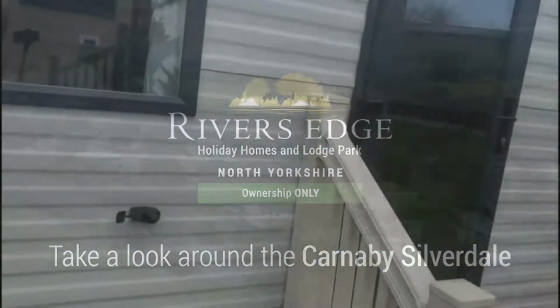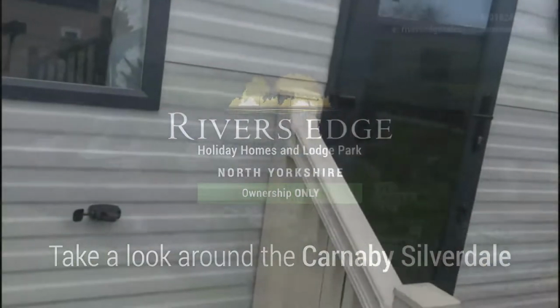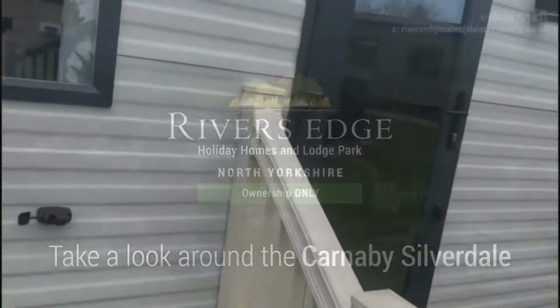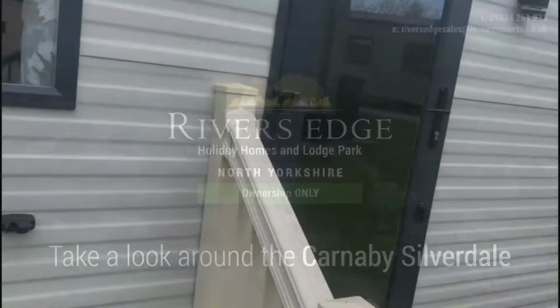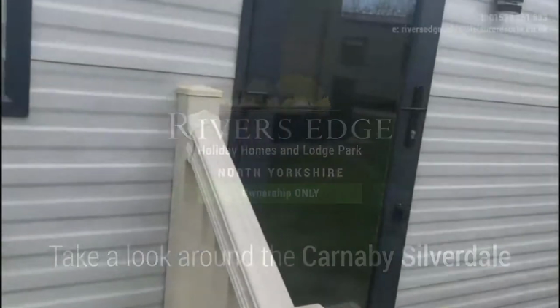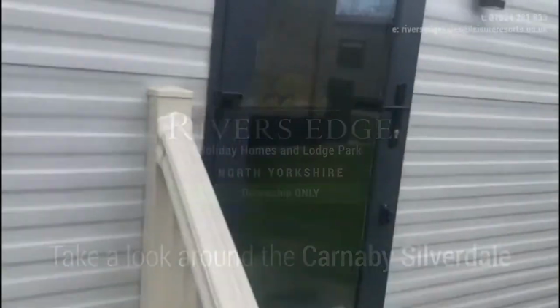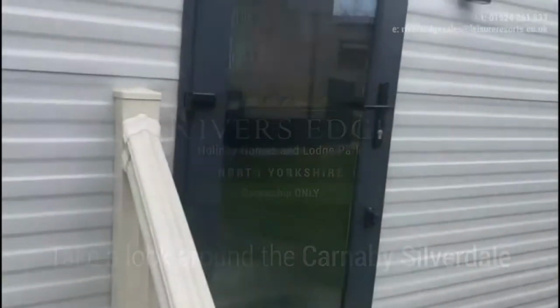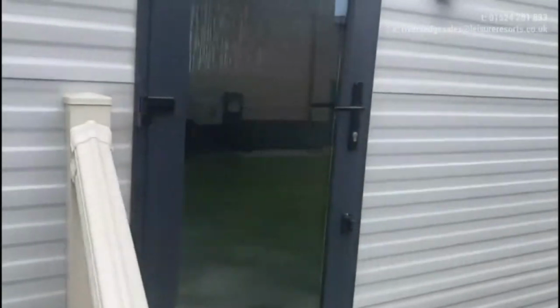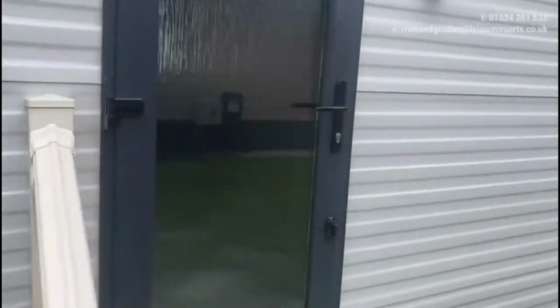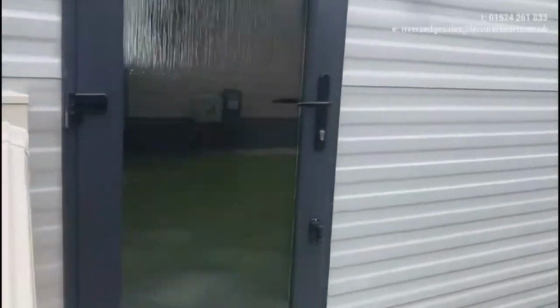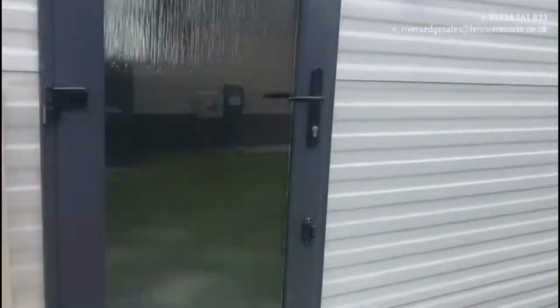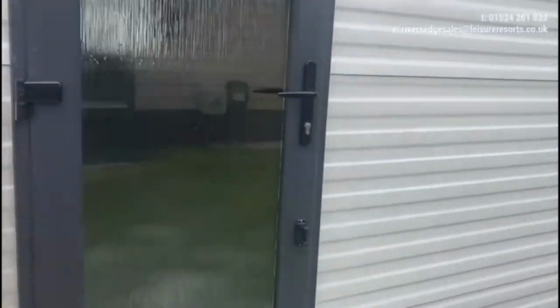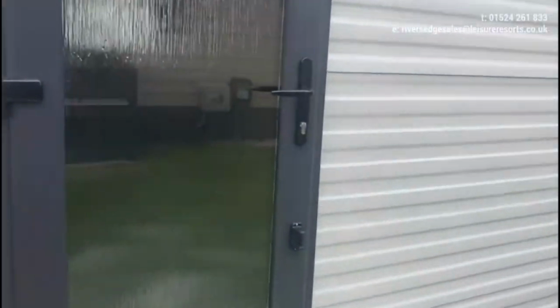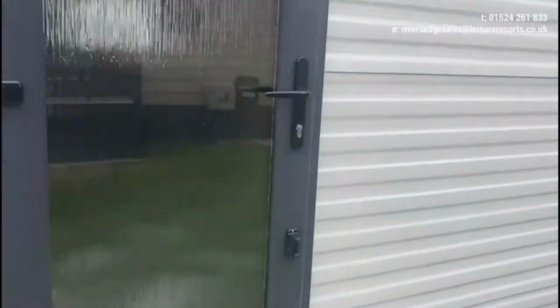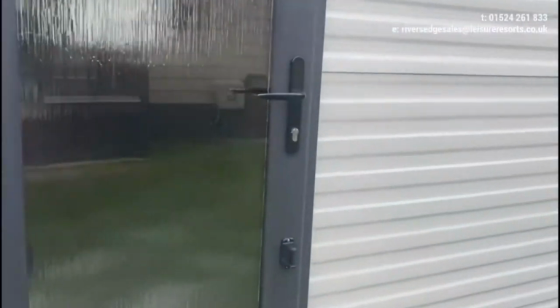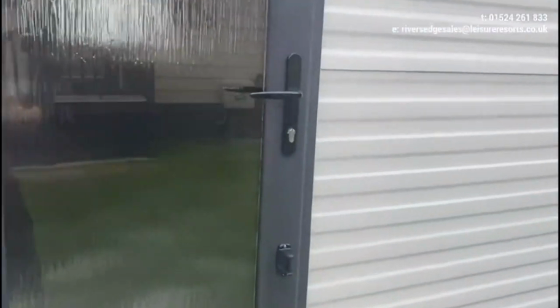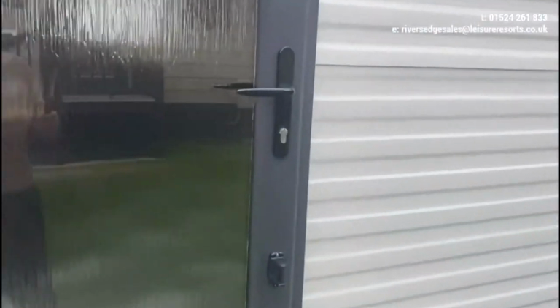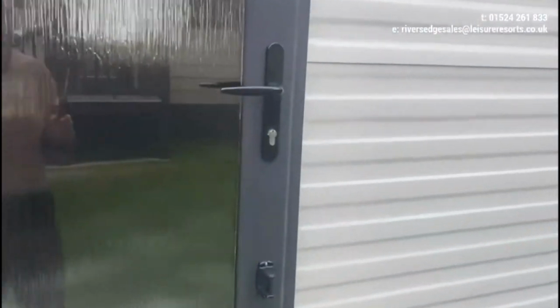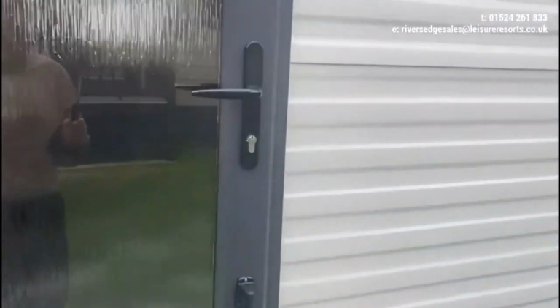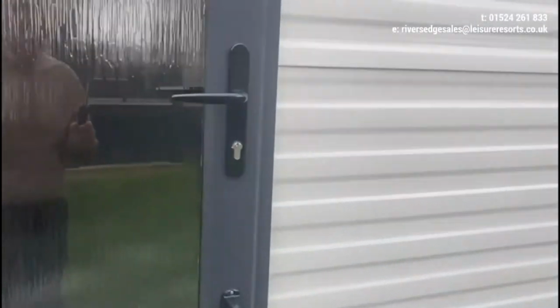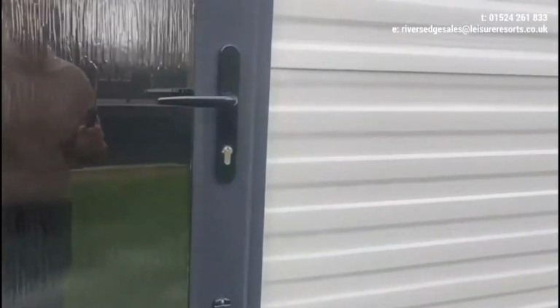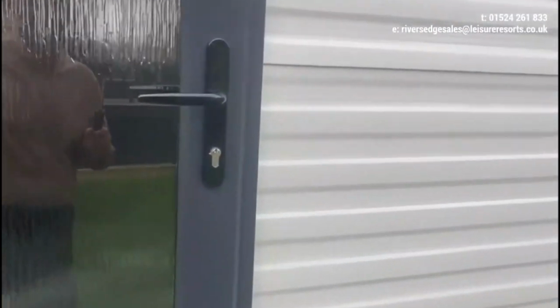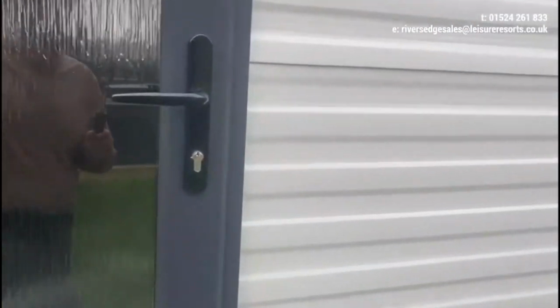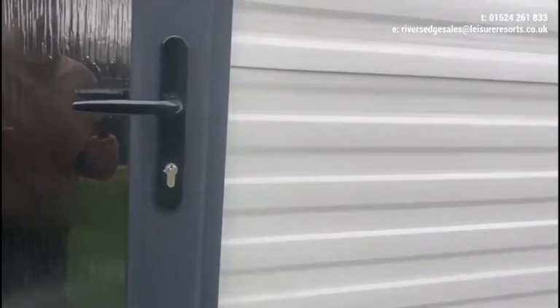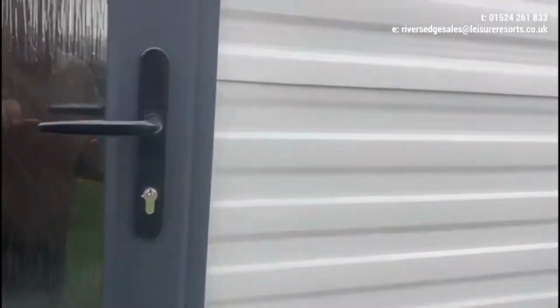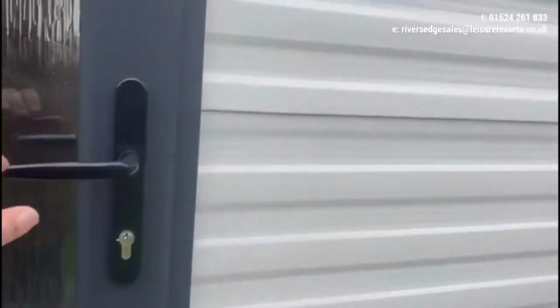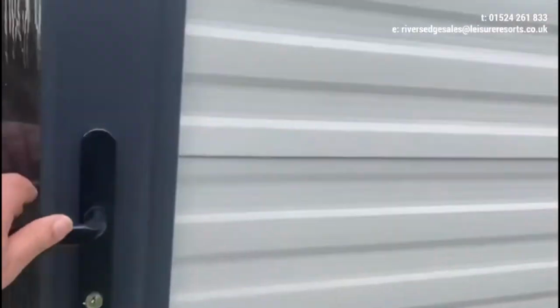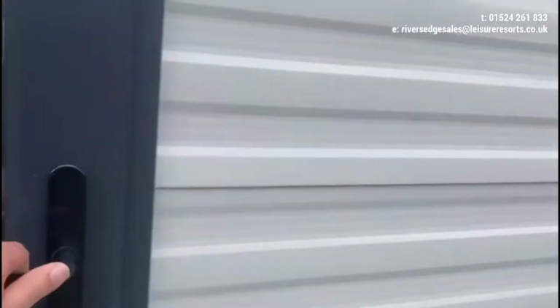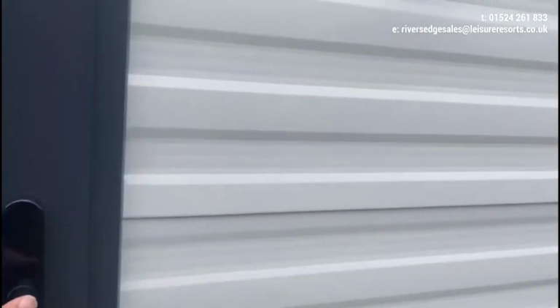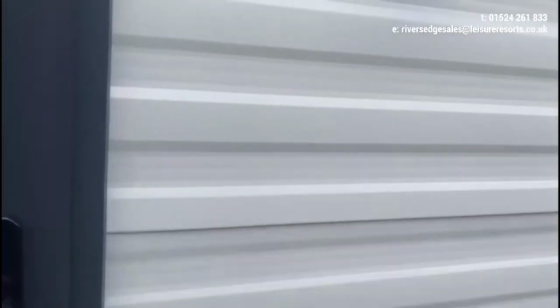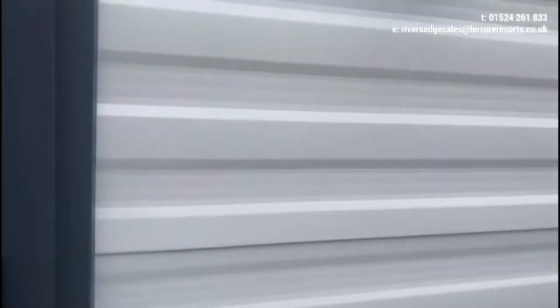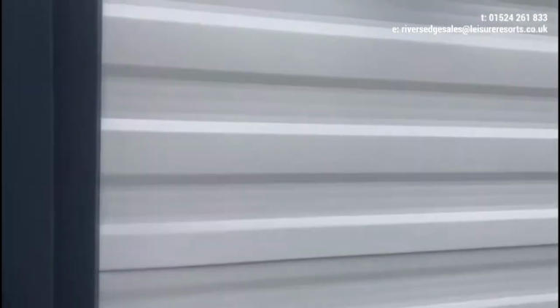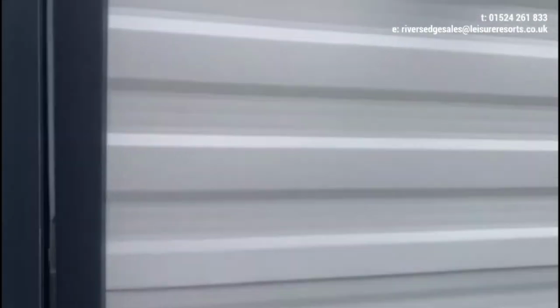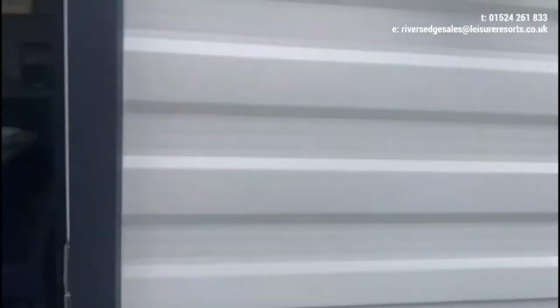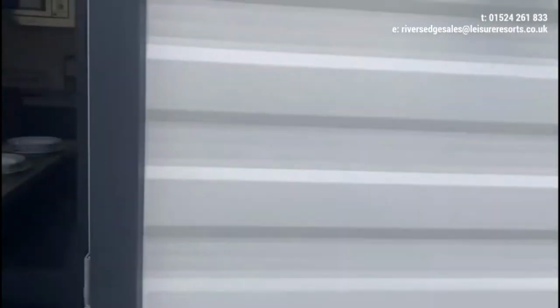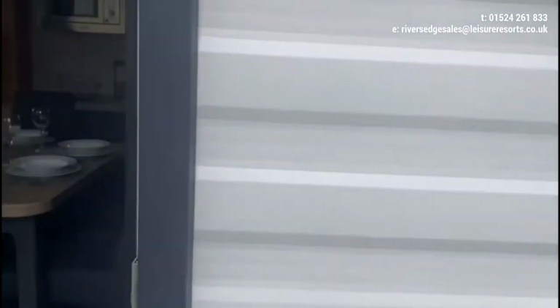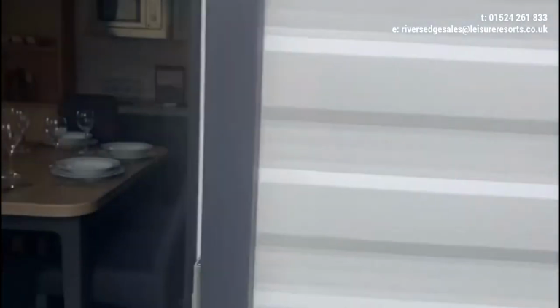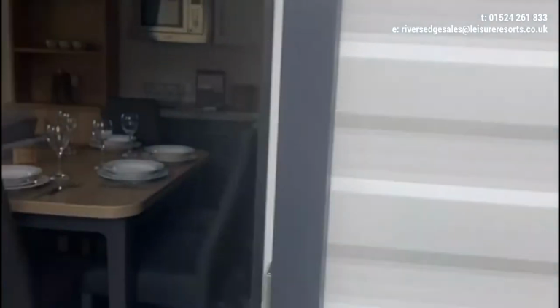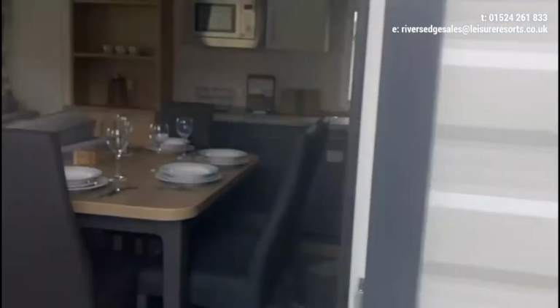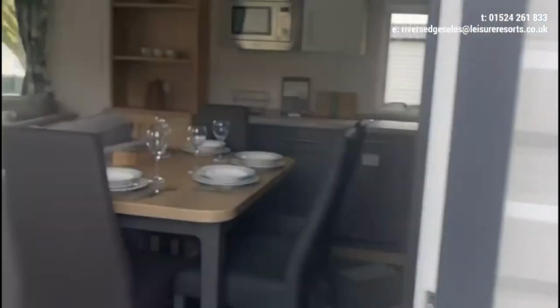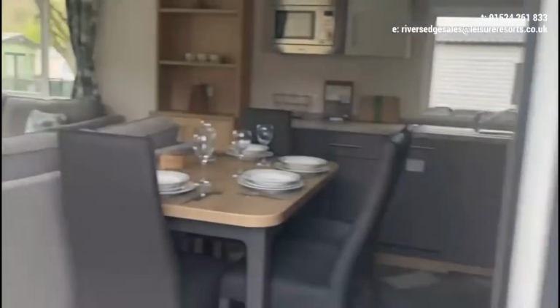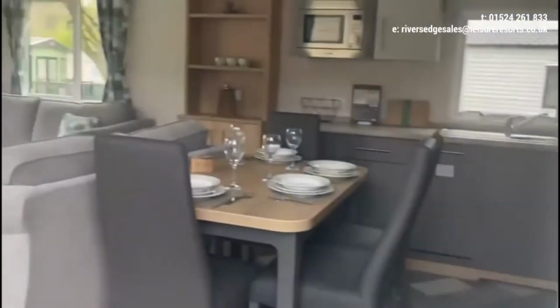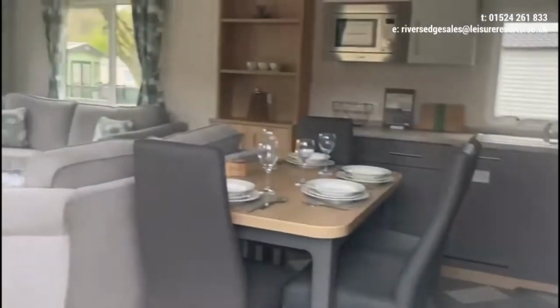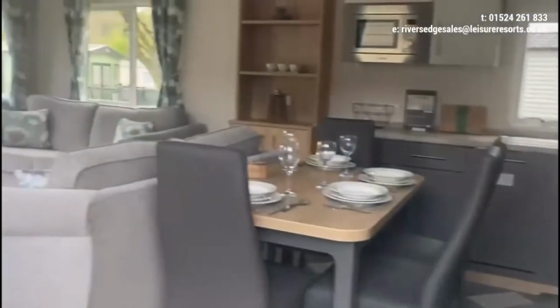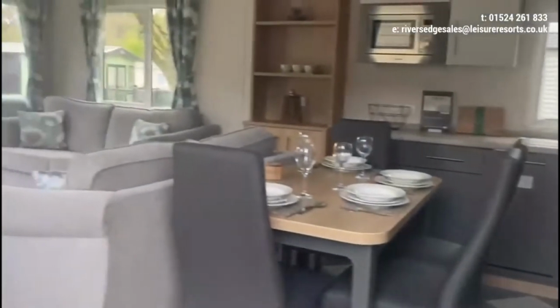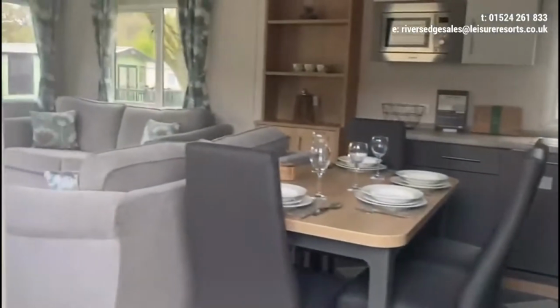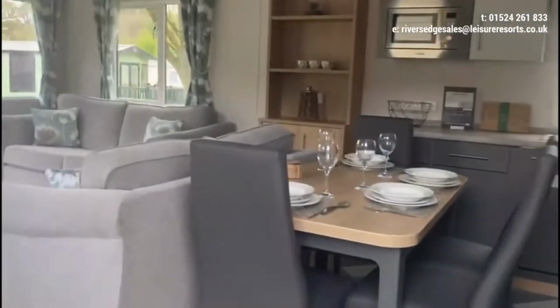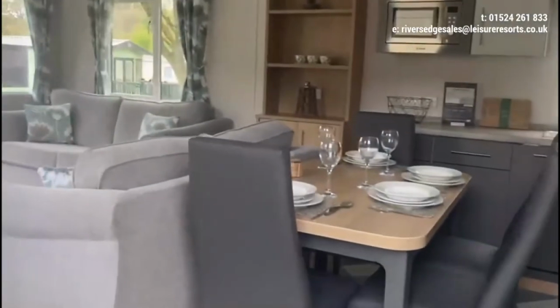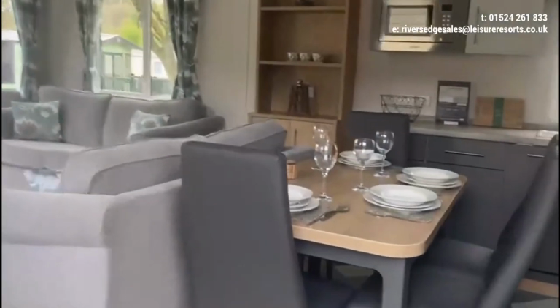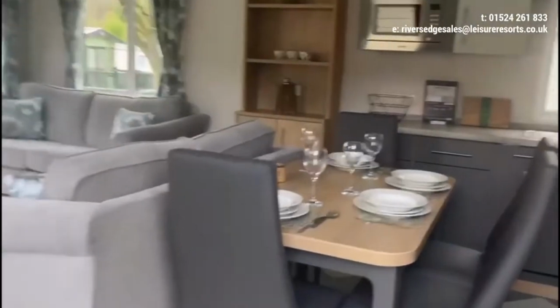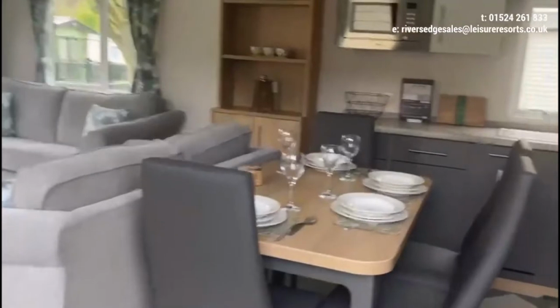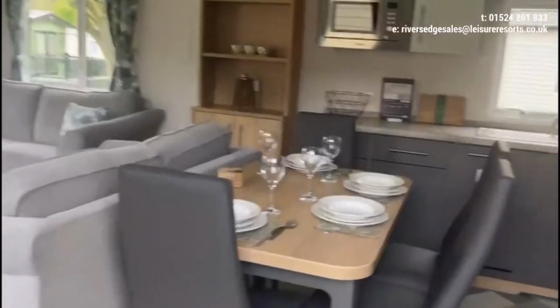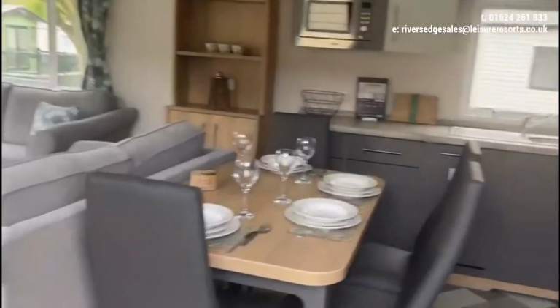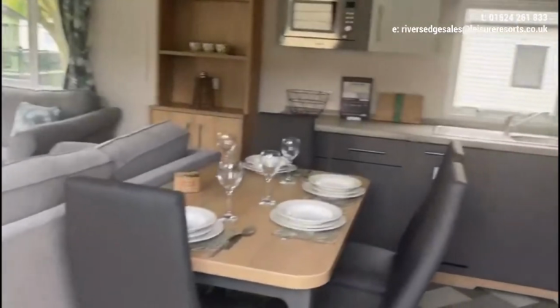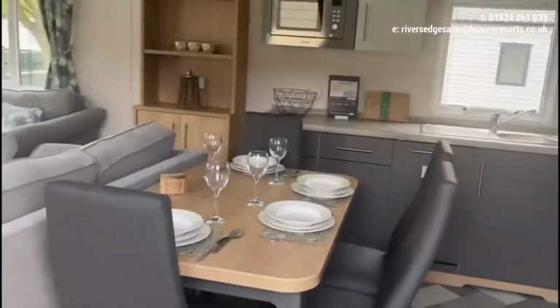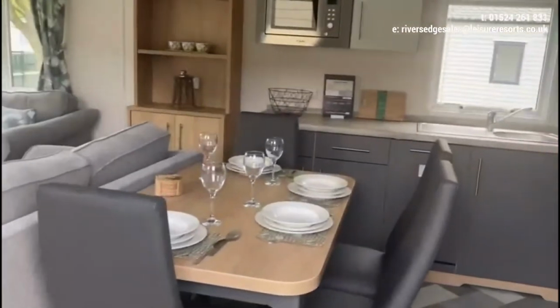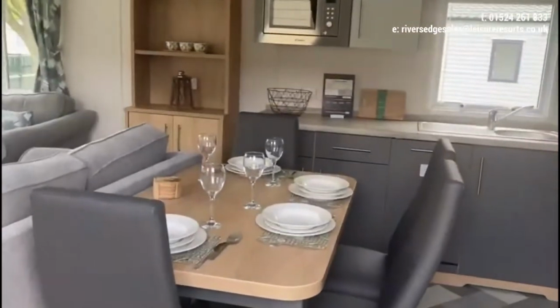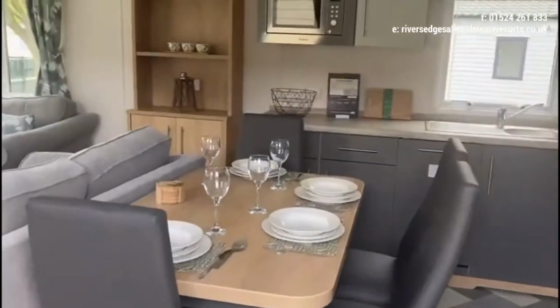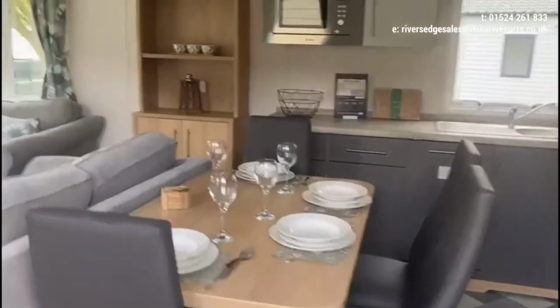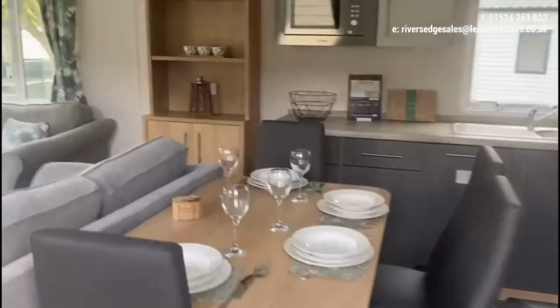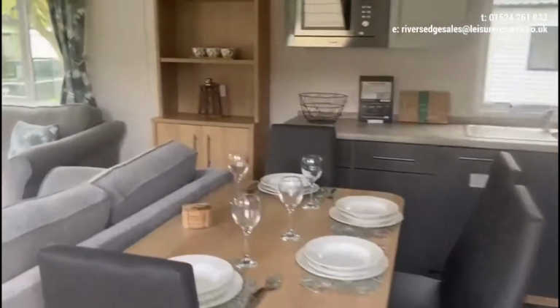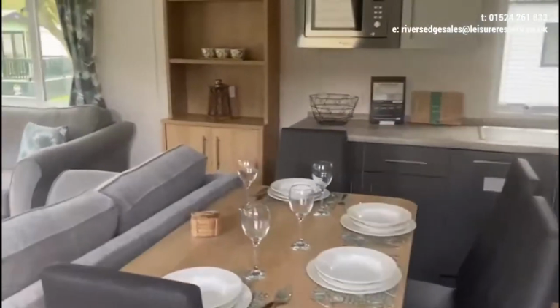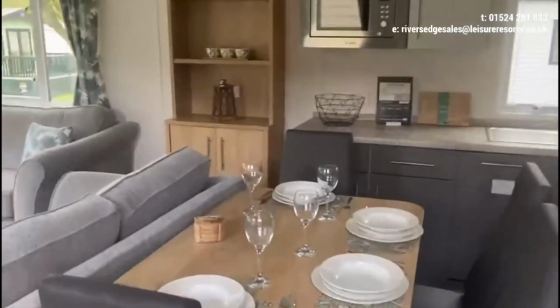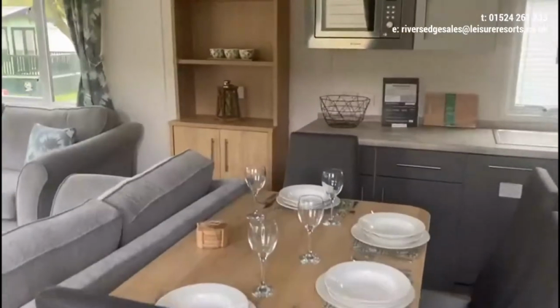This is a 12 foot wide home, two bedrooms, two bathrooms, and as I'm sure you'll appreciate, we're very well appointed.